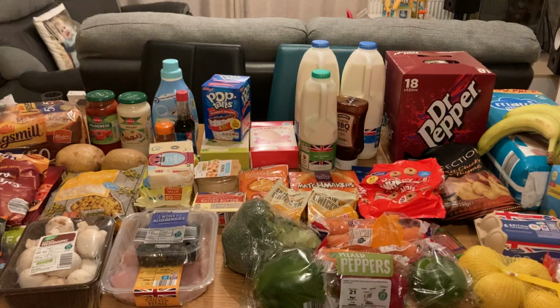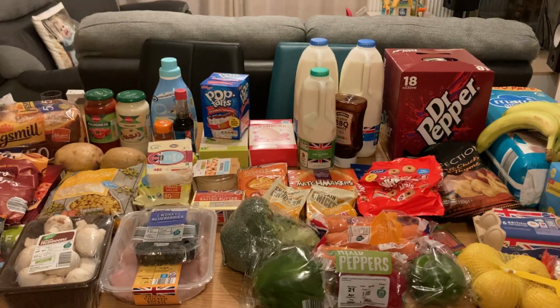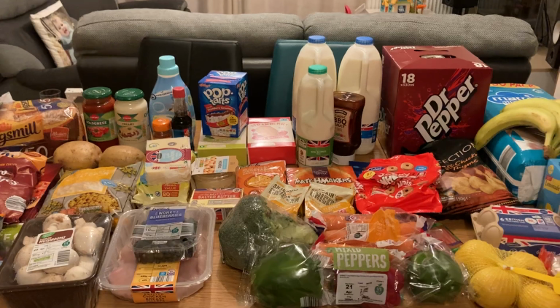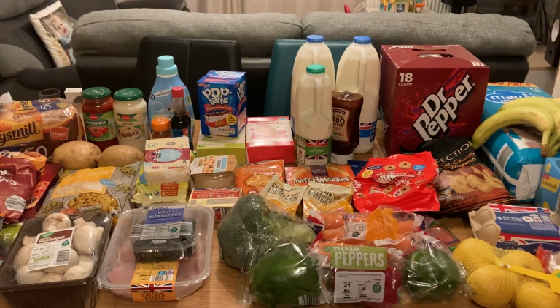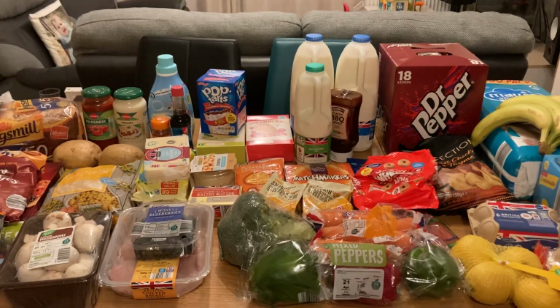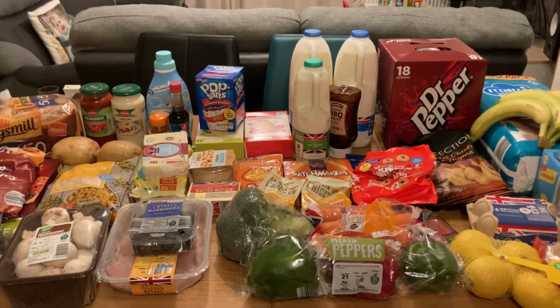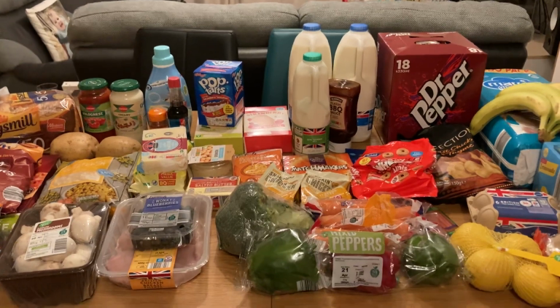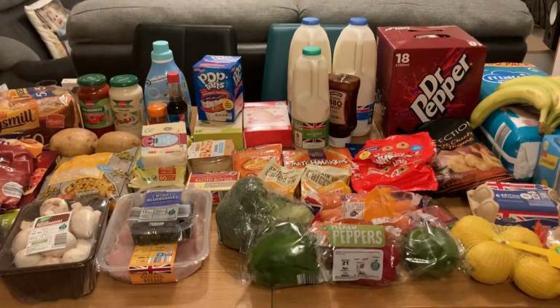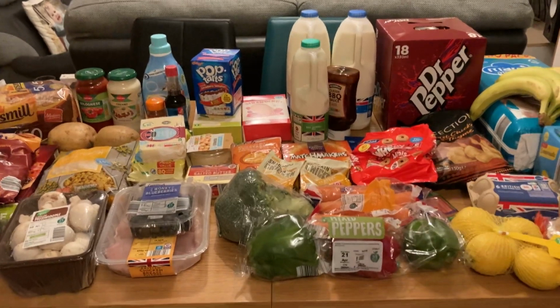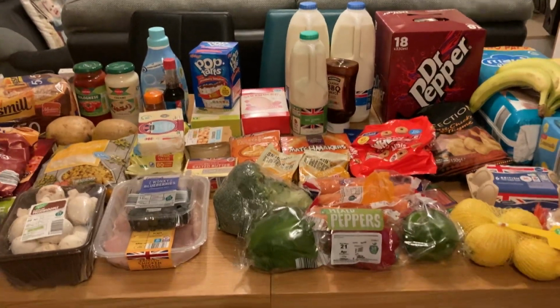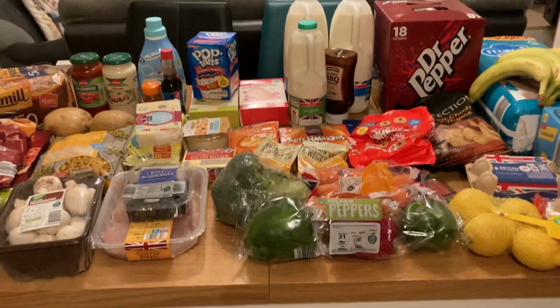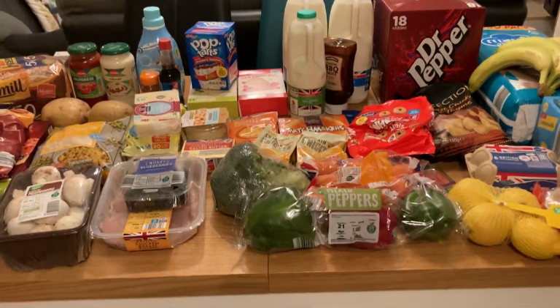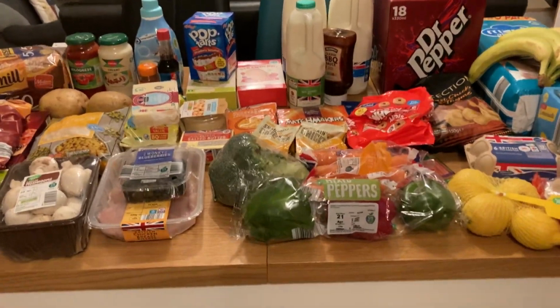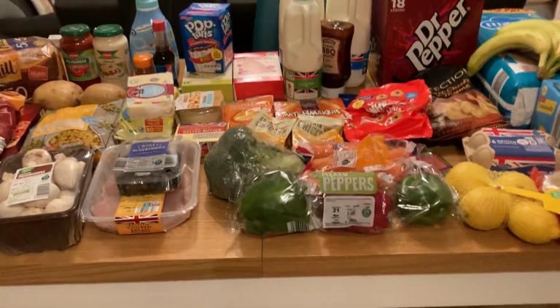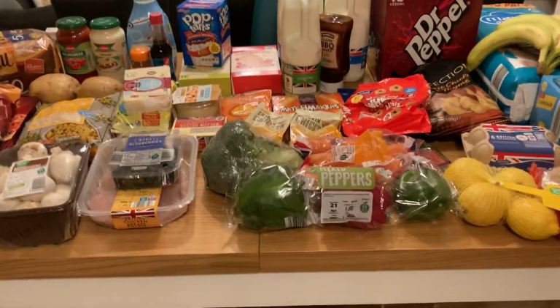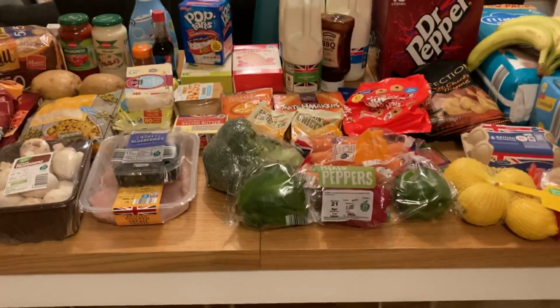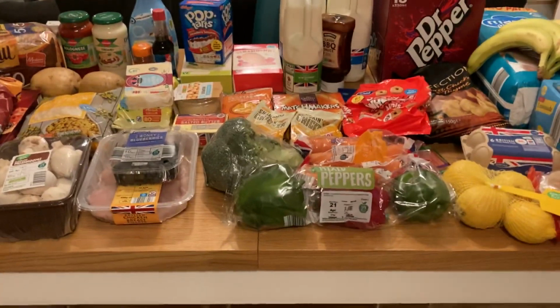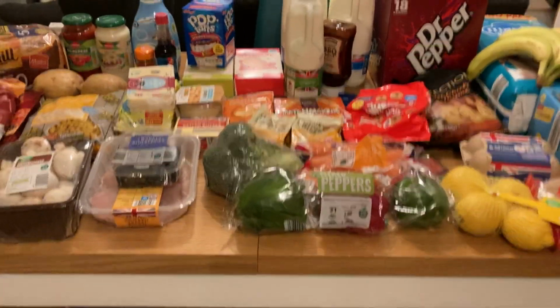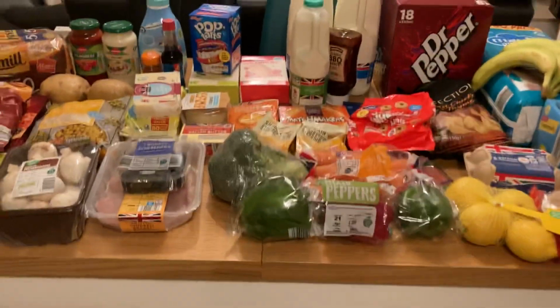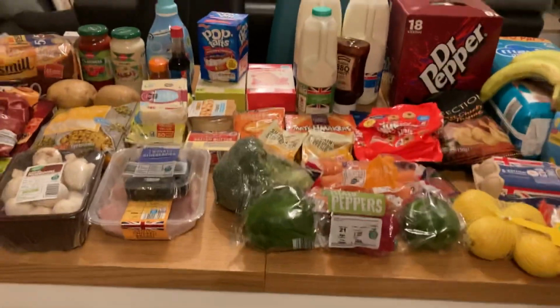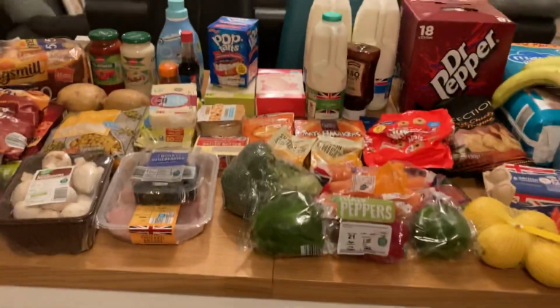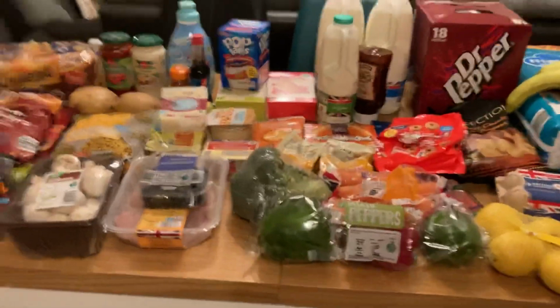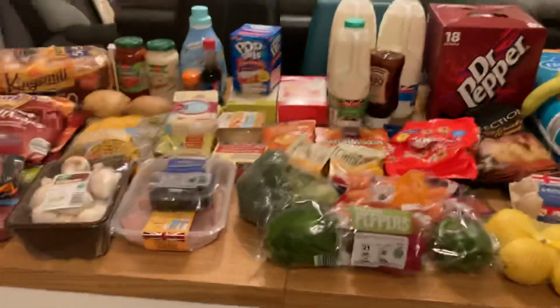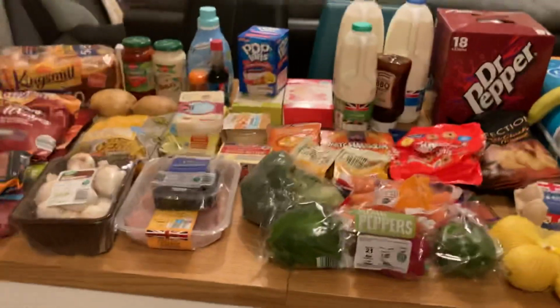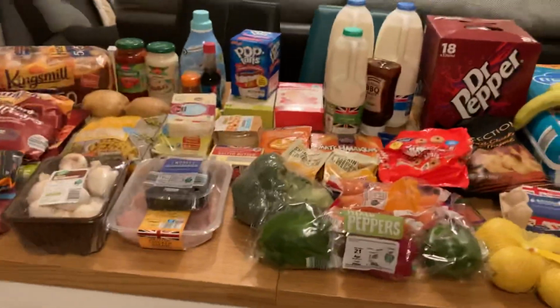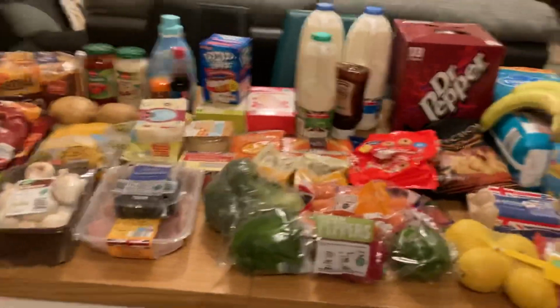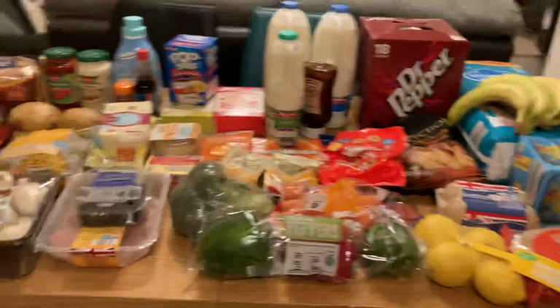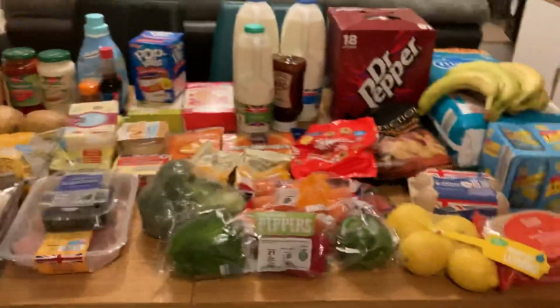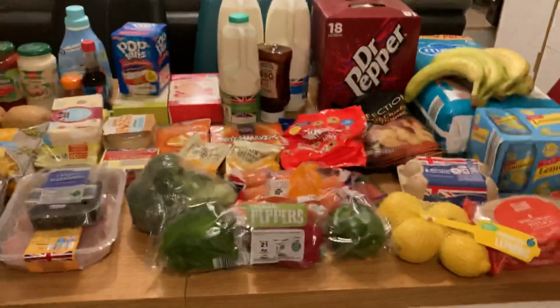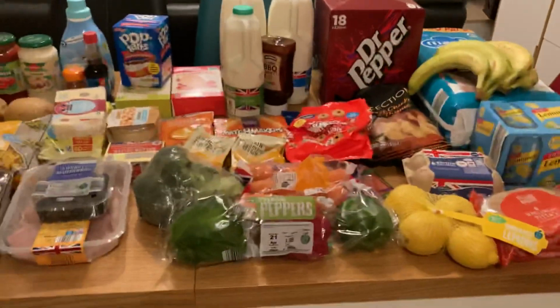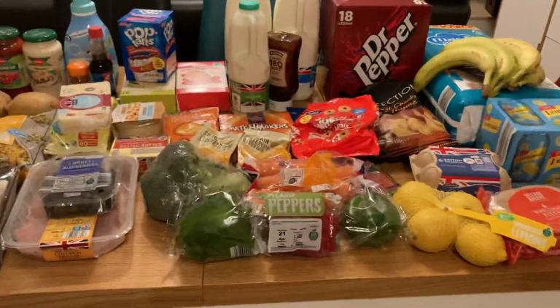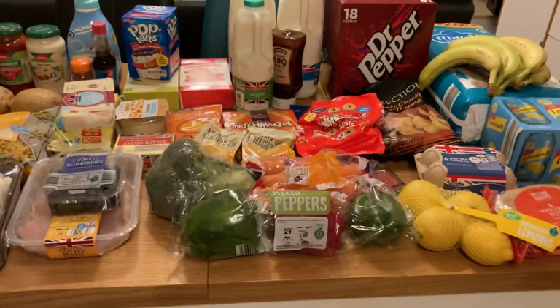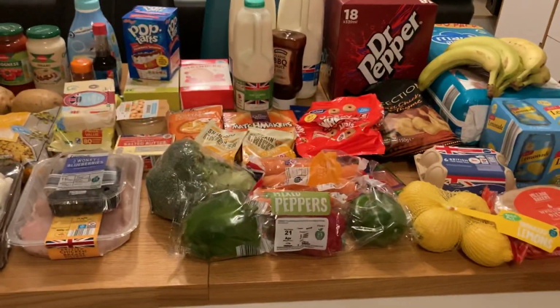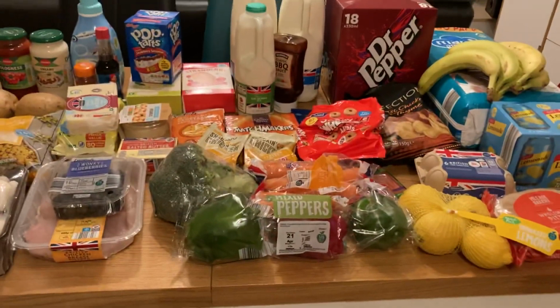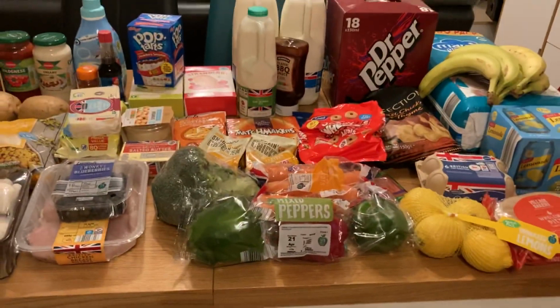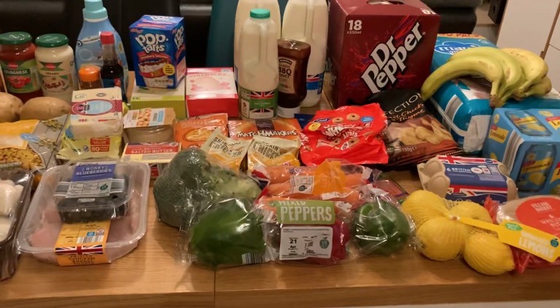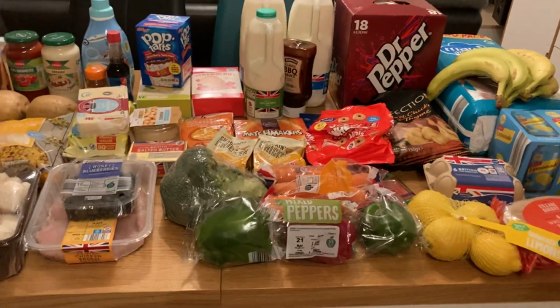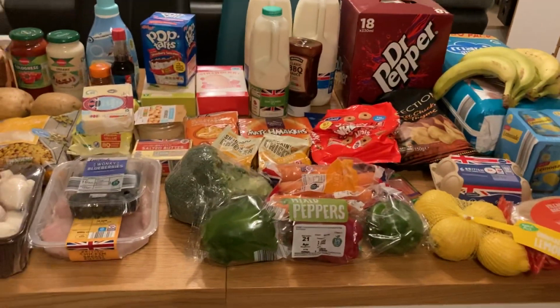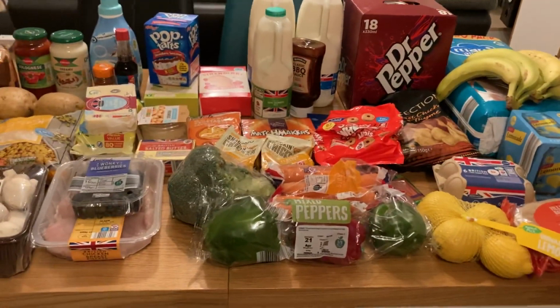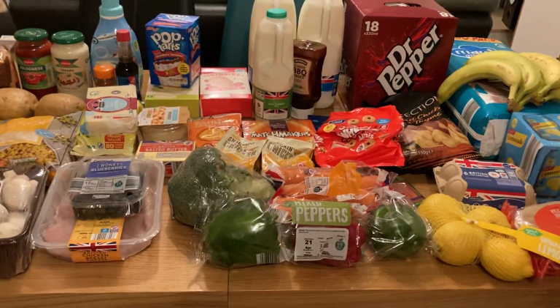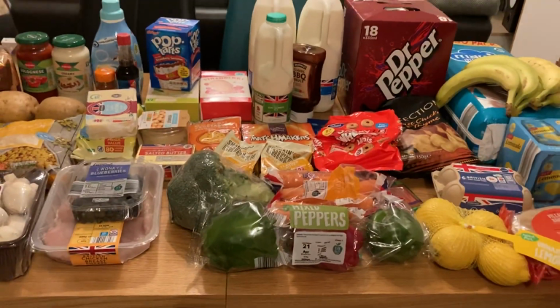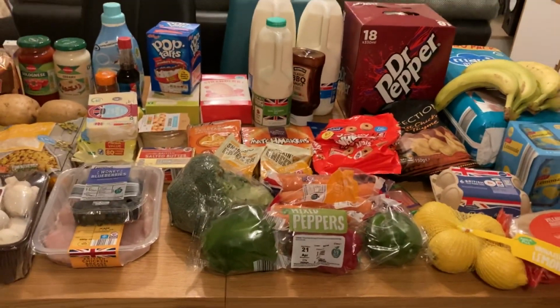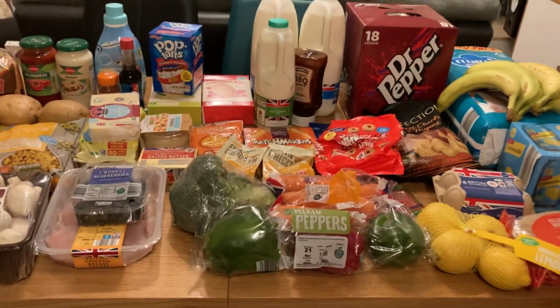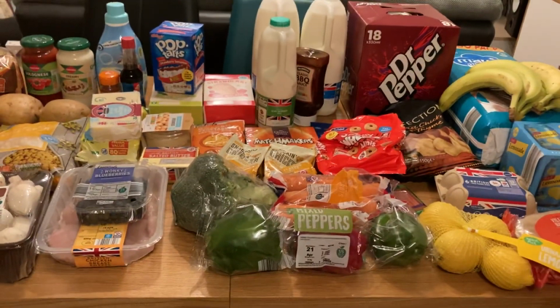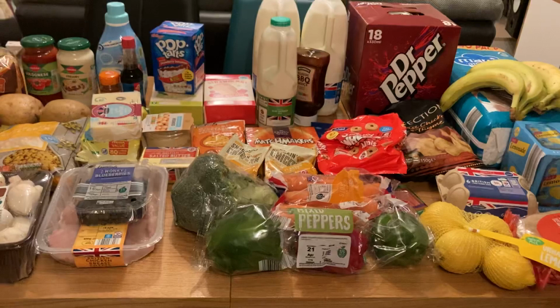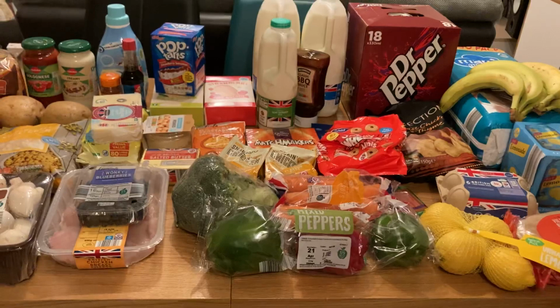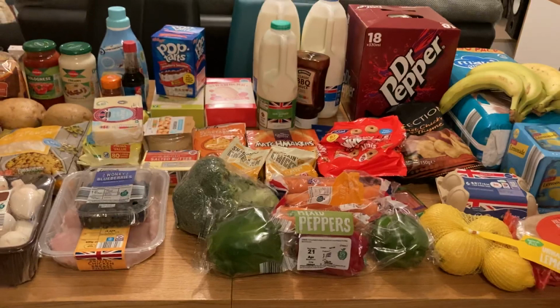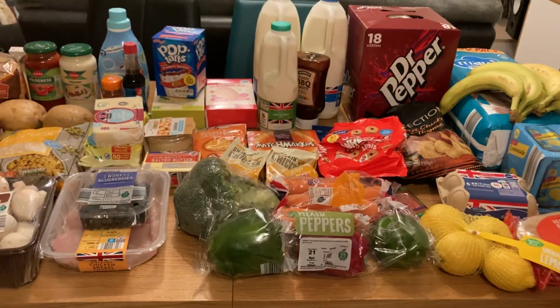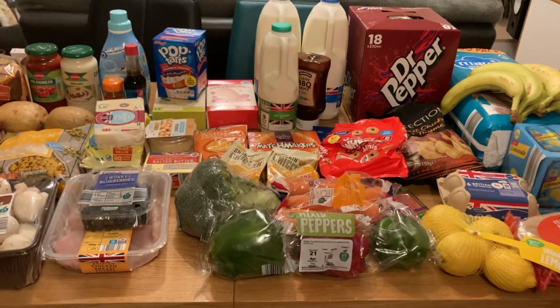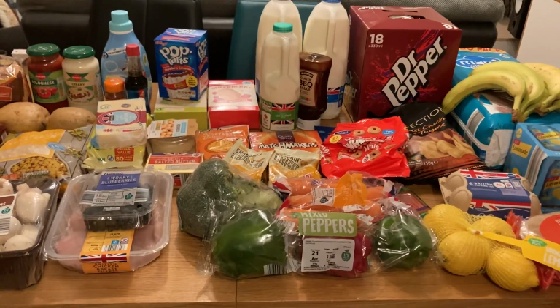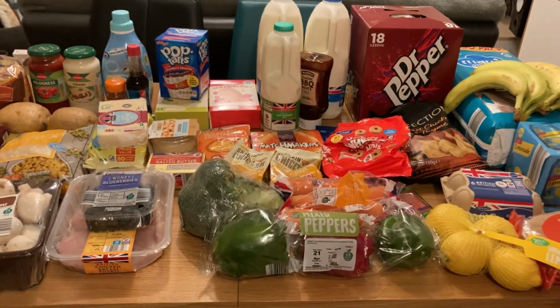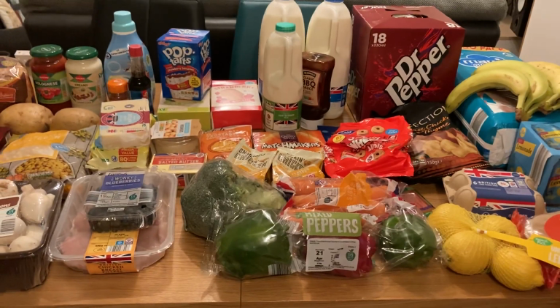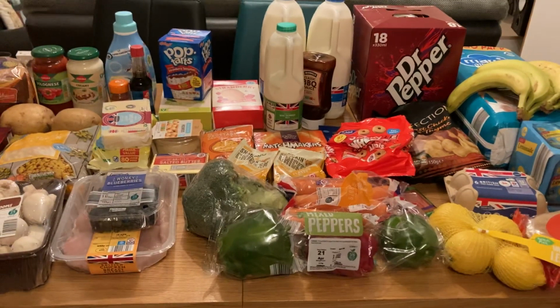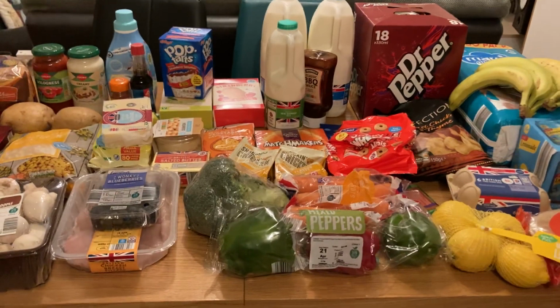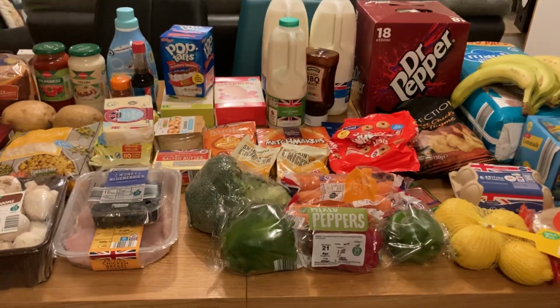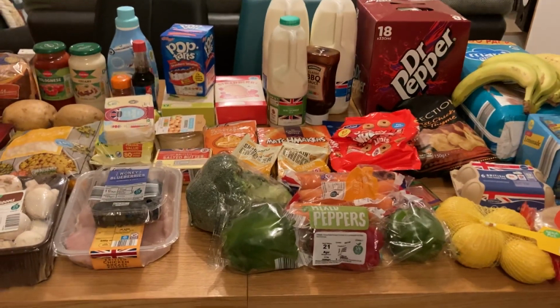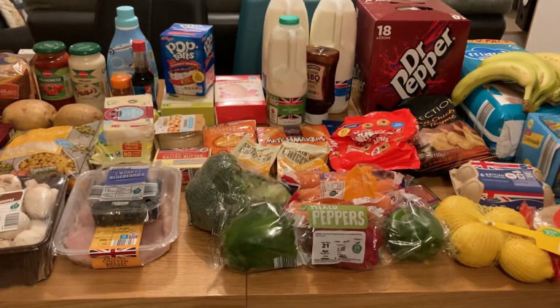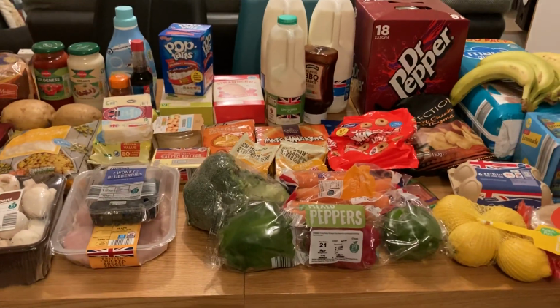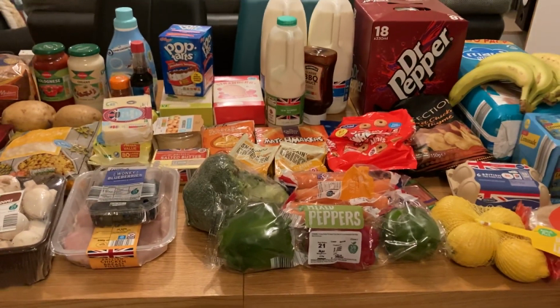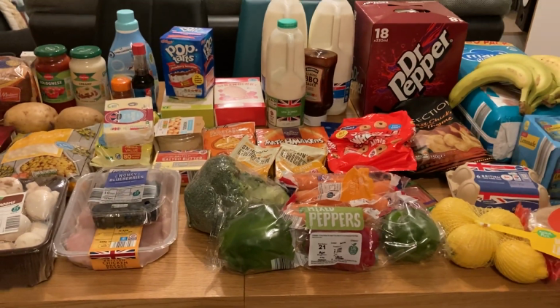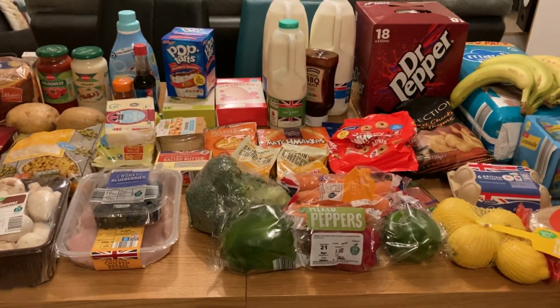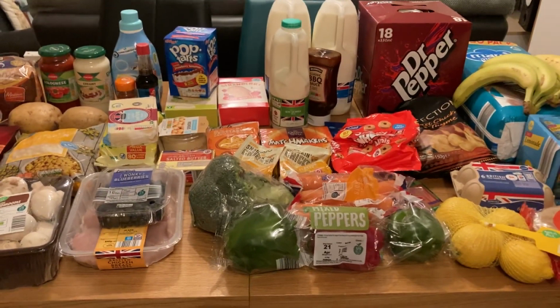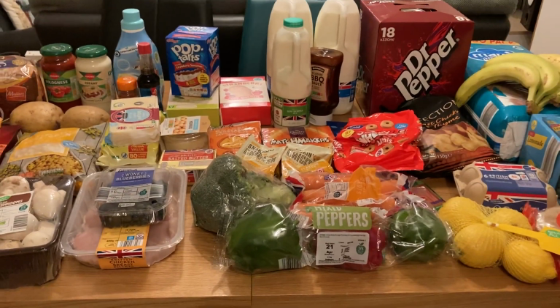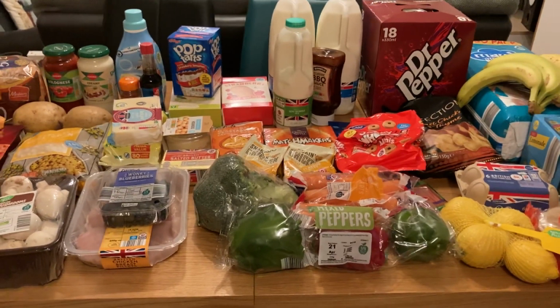Hello everyone and welcome back to my channel. I've just been and done an Aldi haul so I thought I'd show you what I've got.